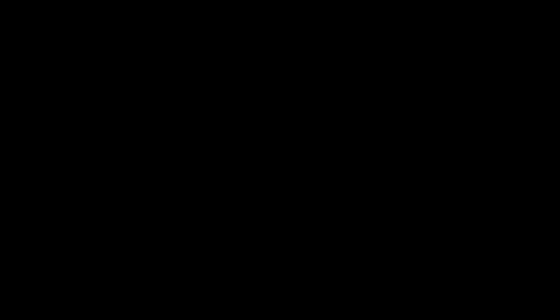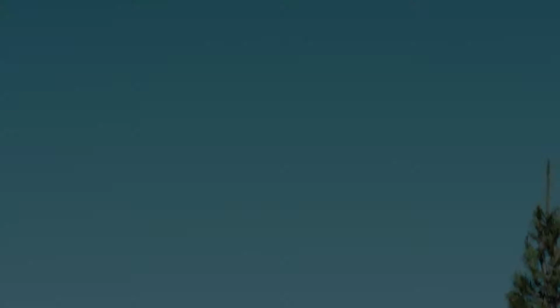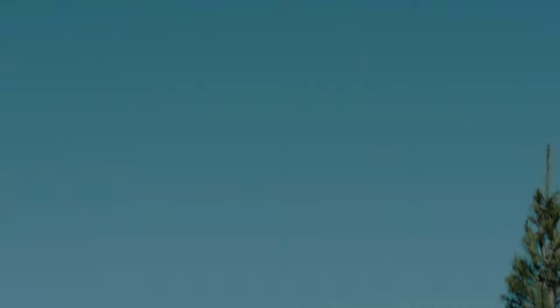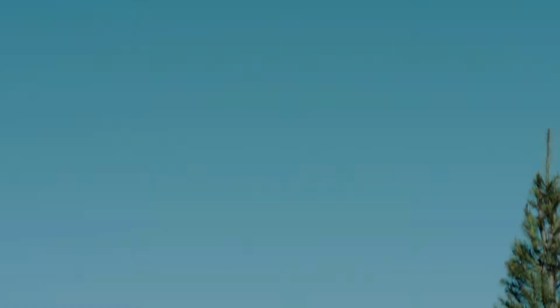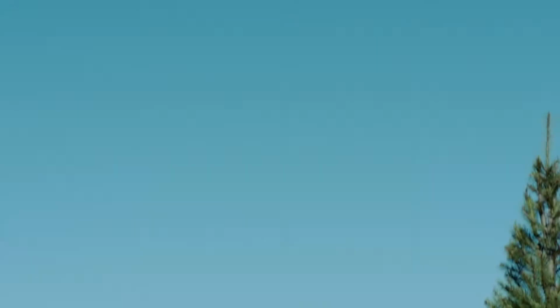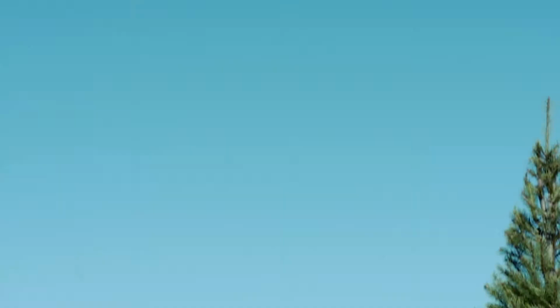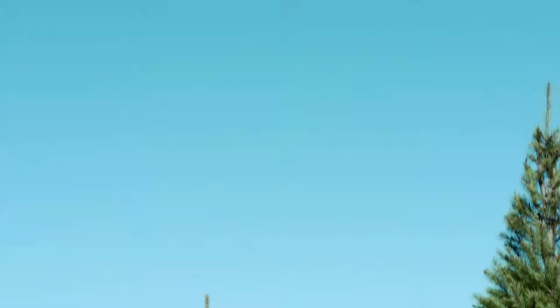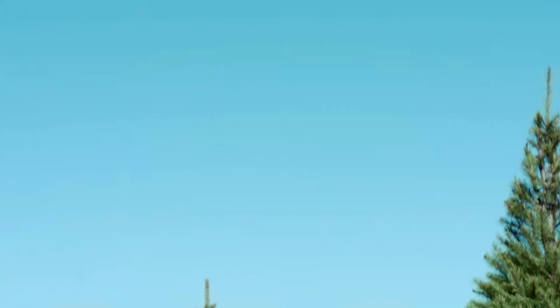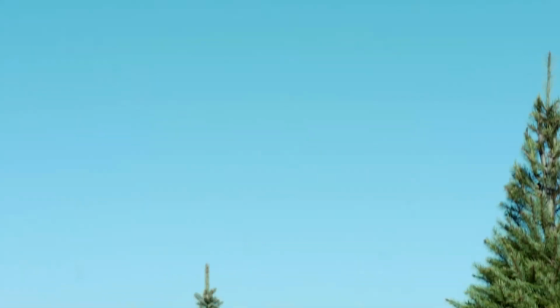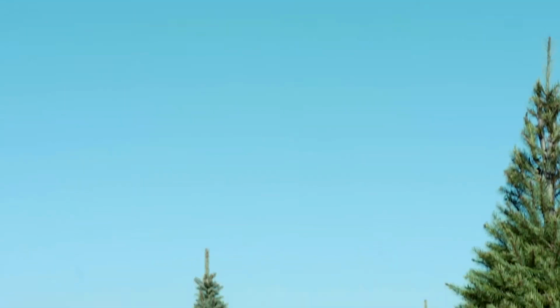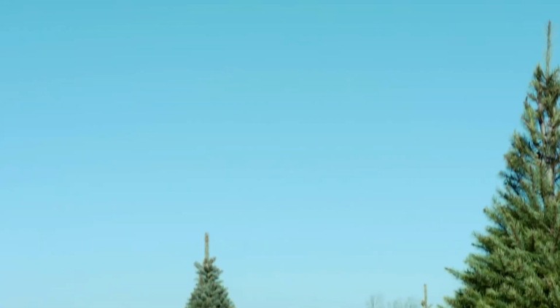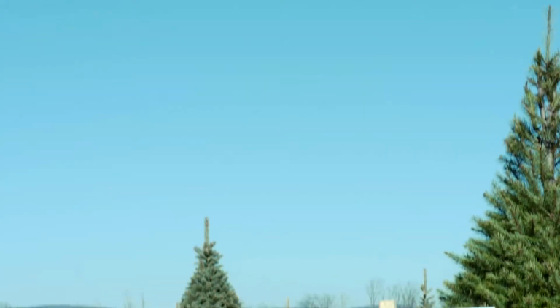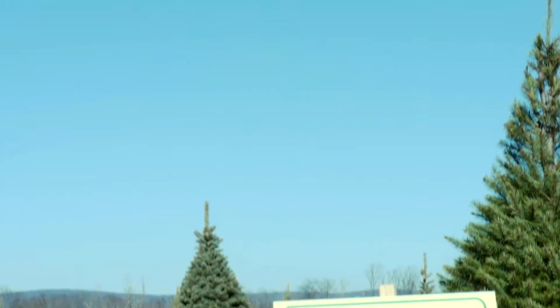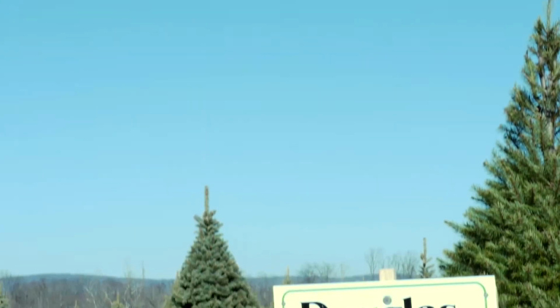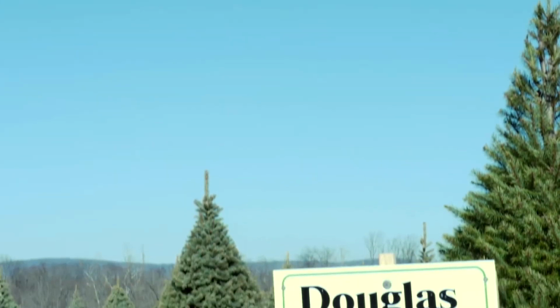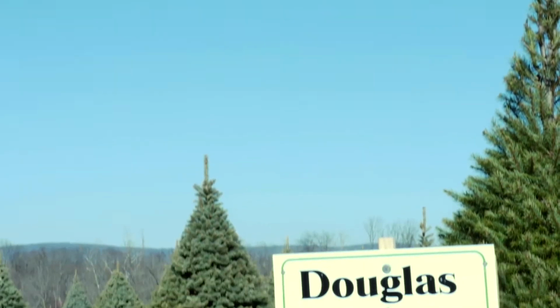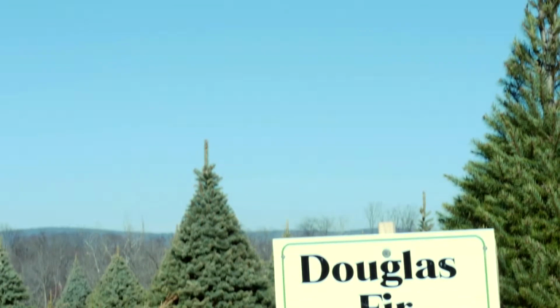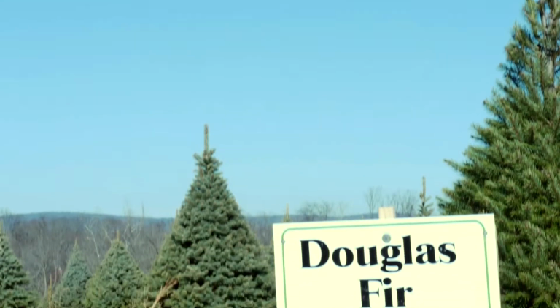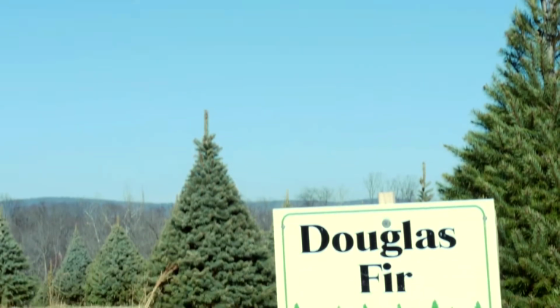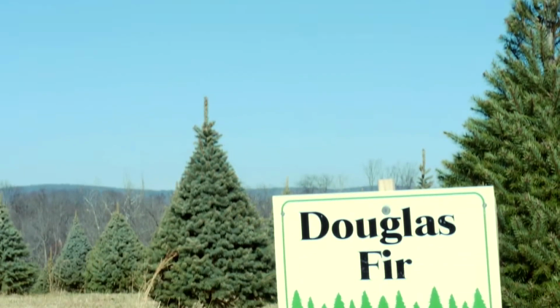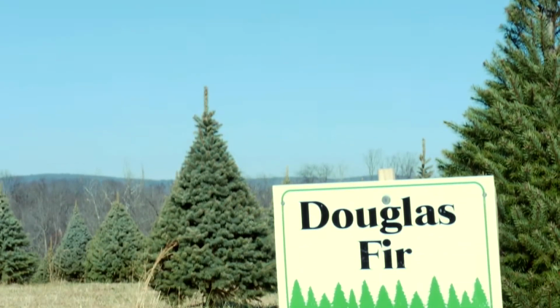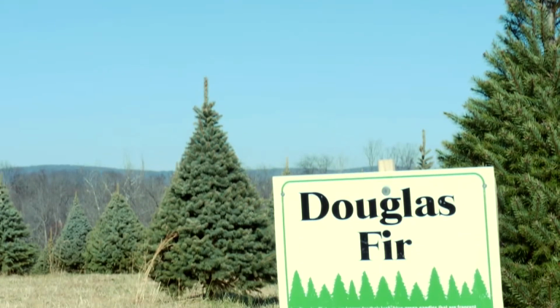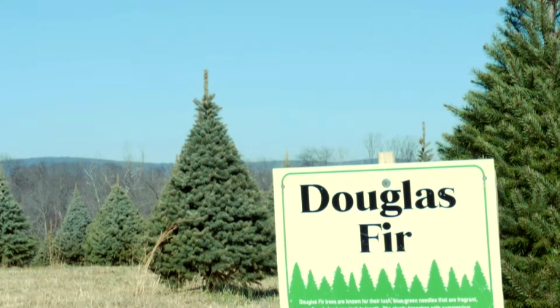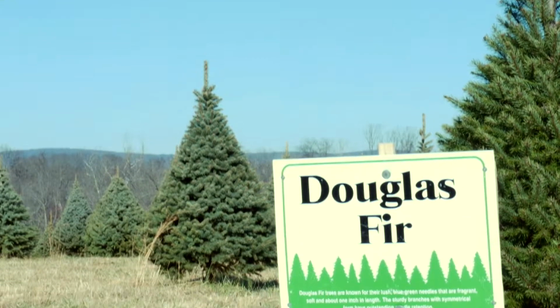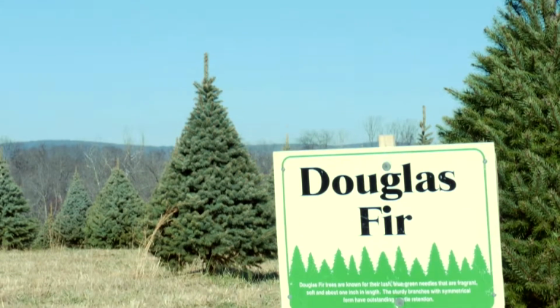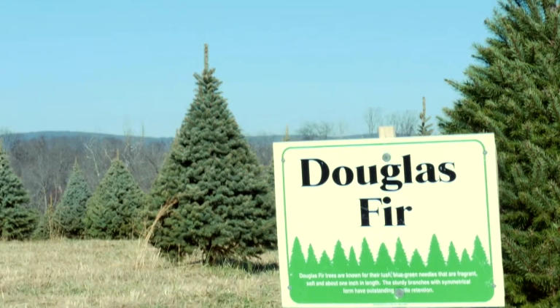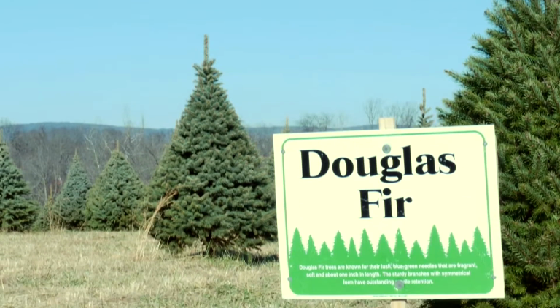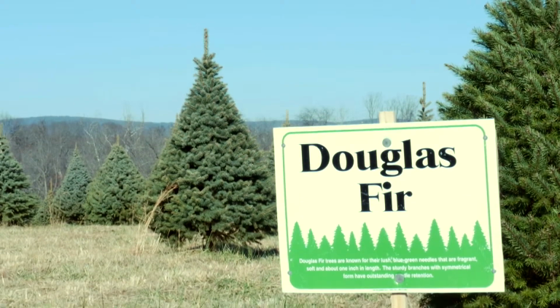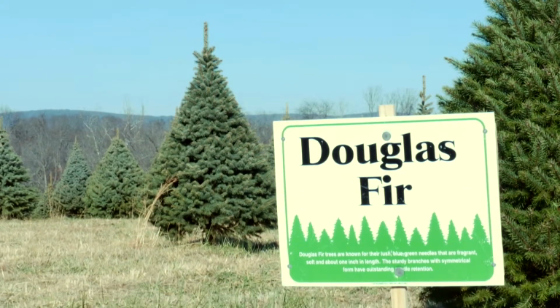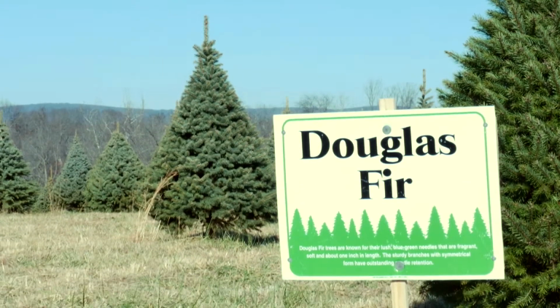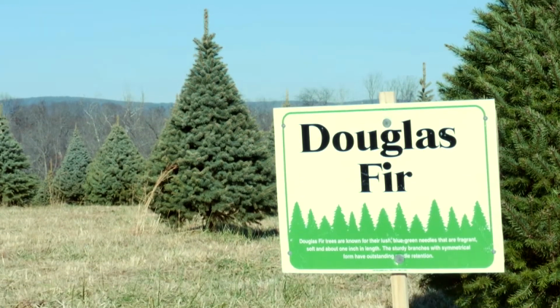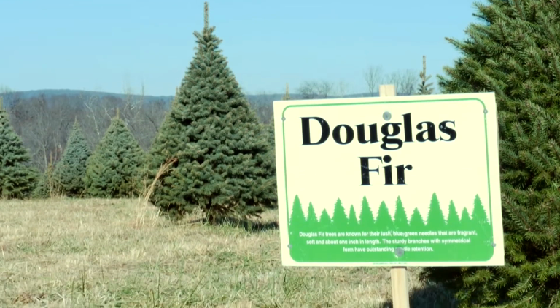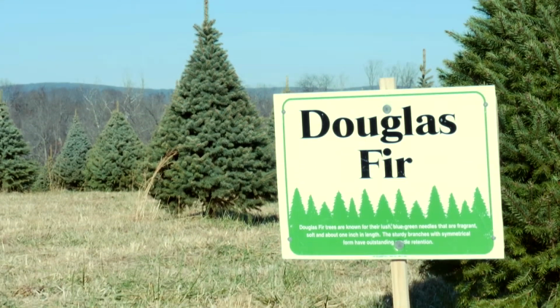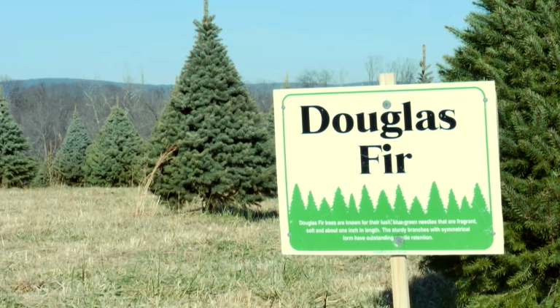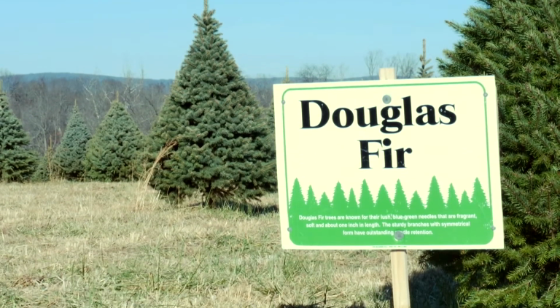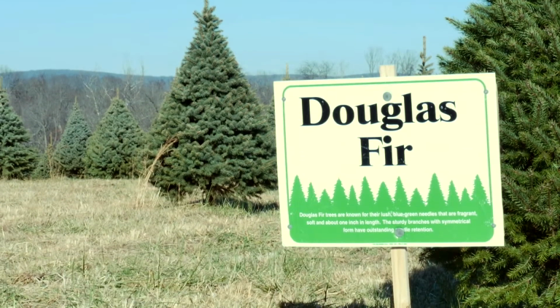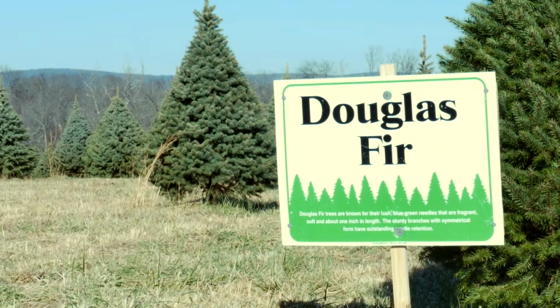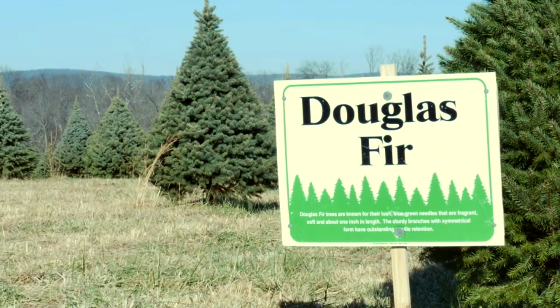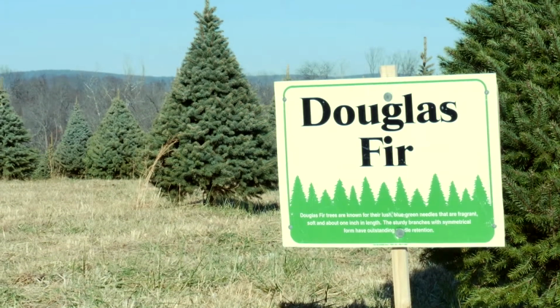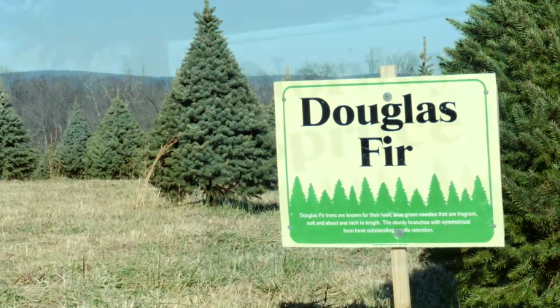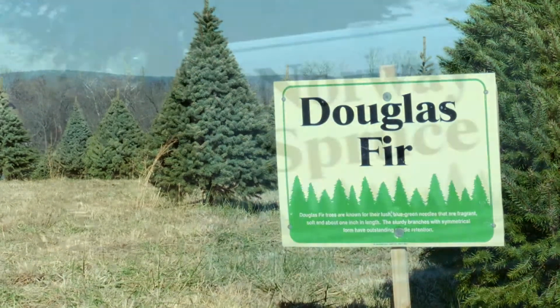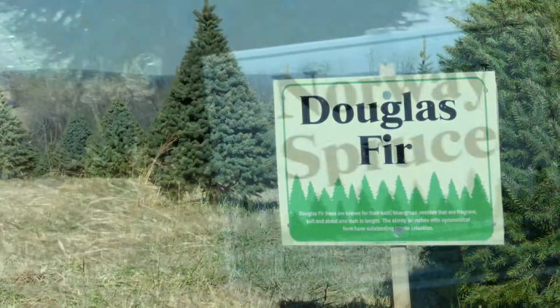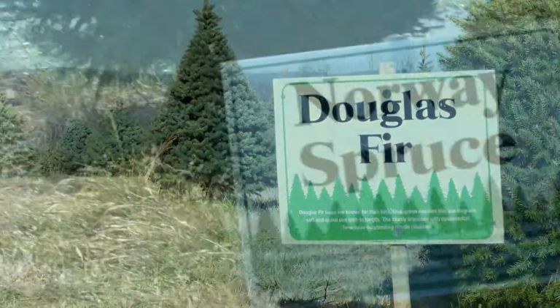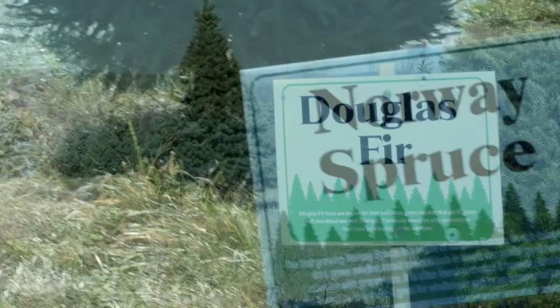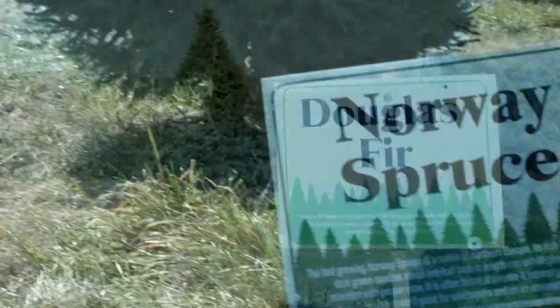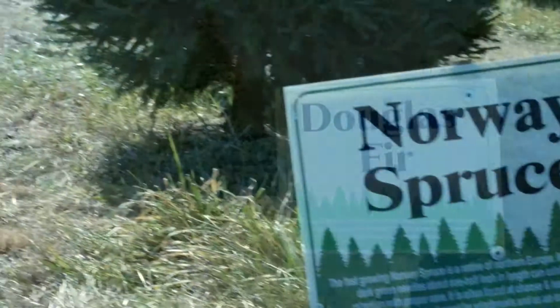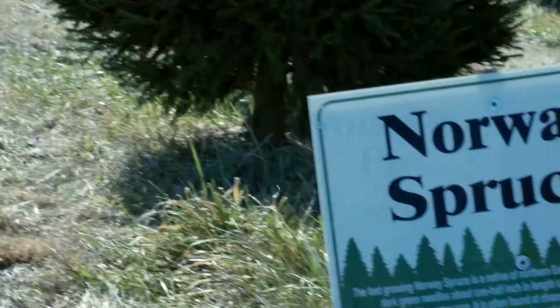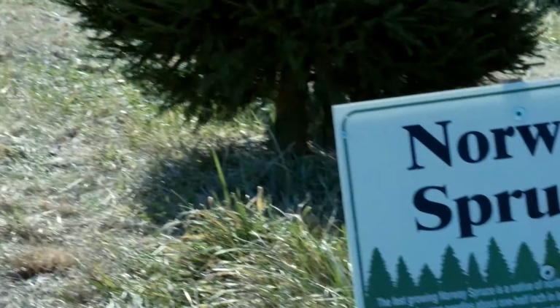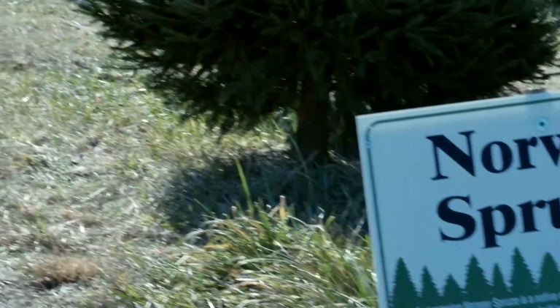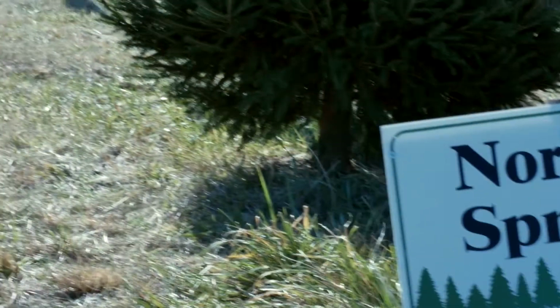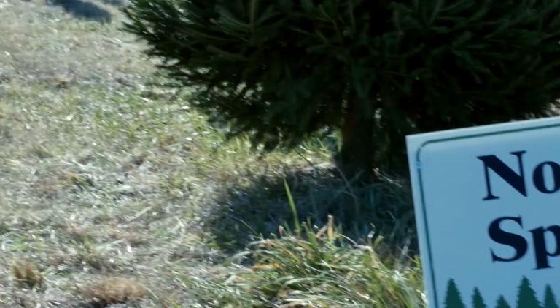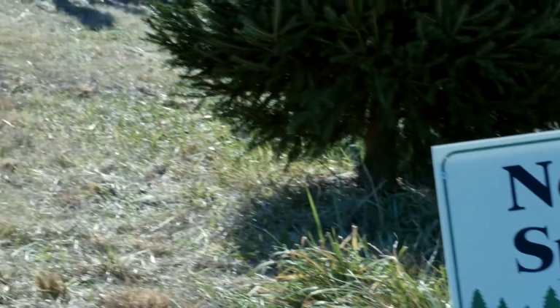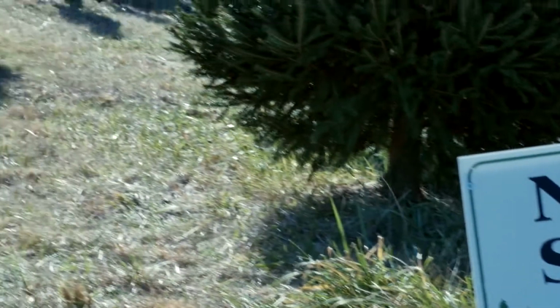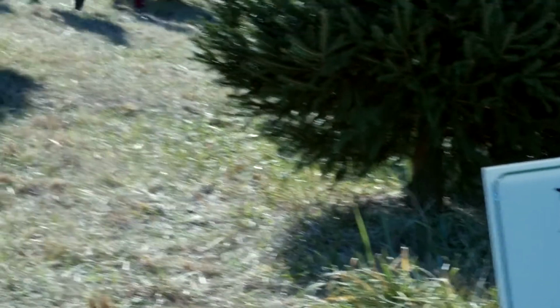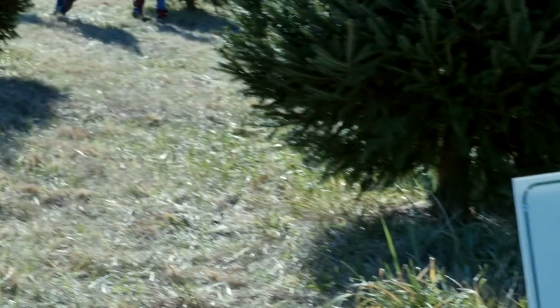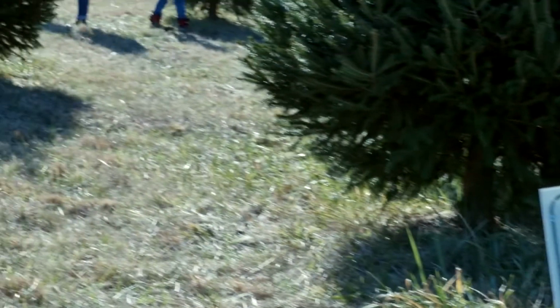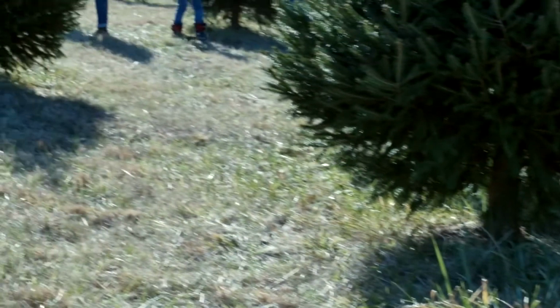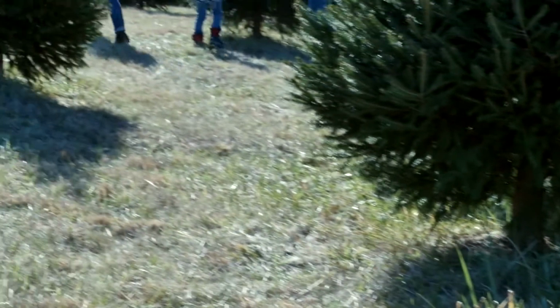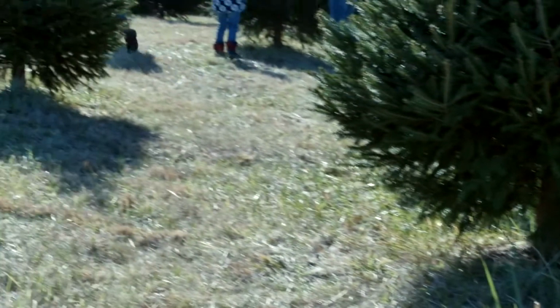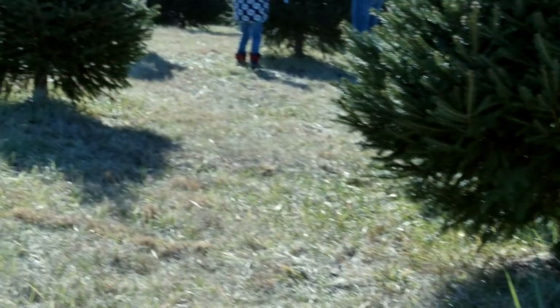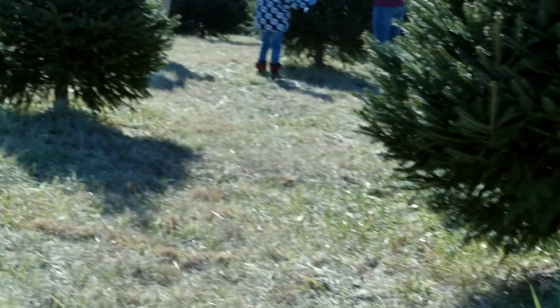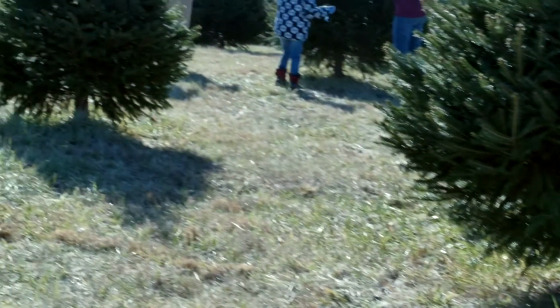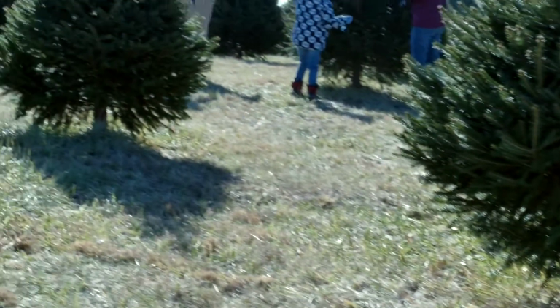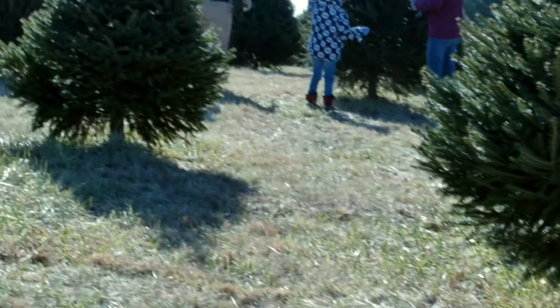This is a map of the farm. We have the Douglas fir, the blue spruce, the Norway spruce, the concolor firs — four varieties available.